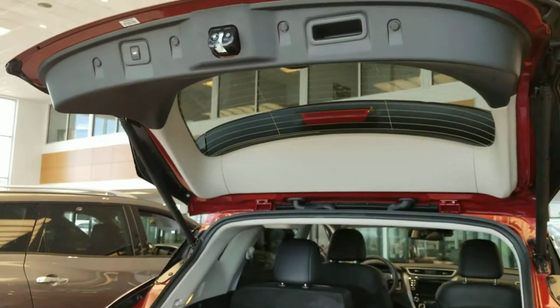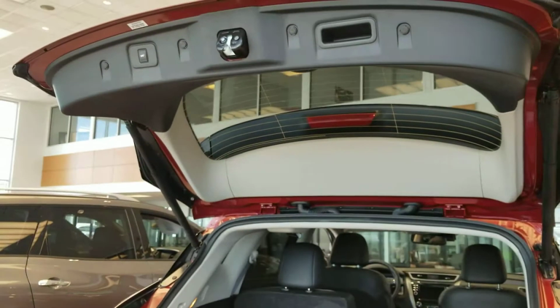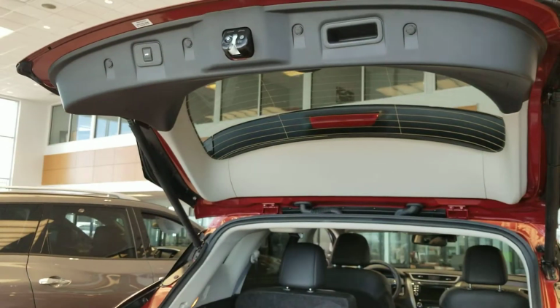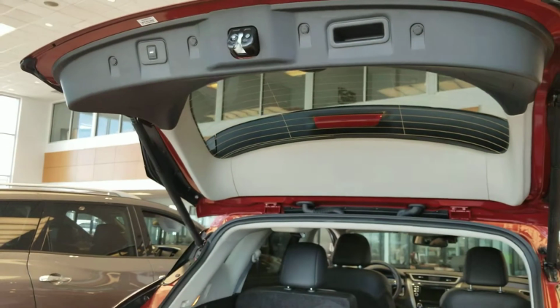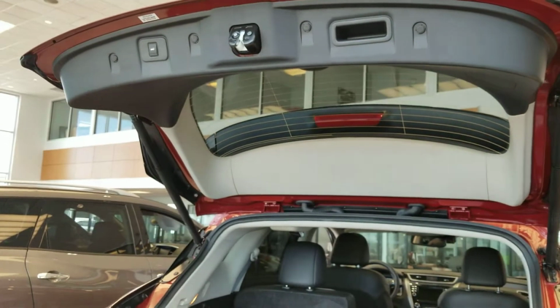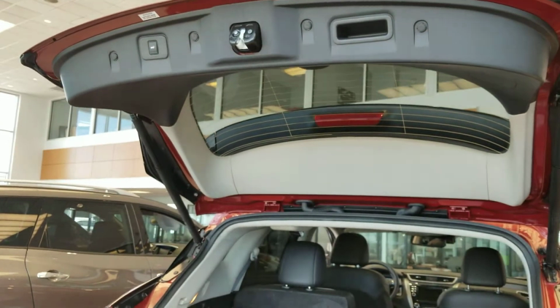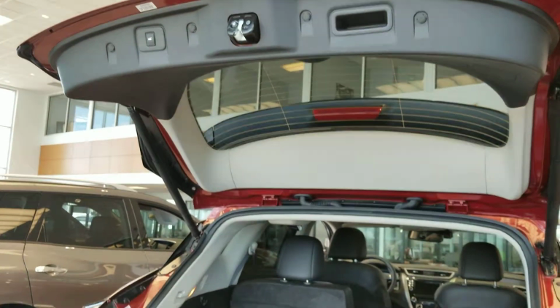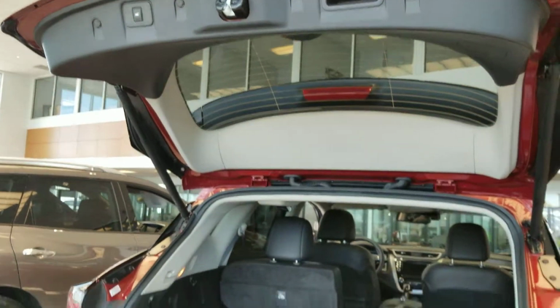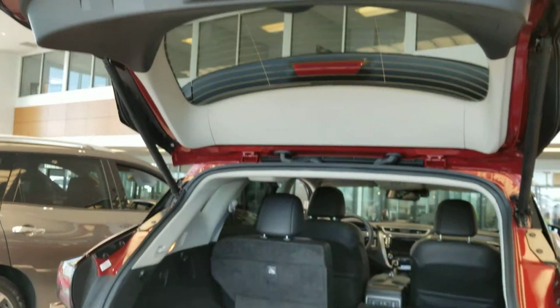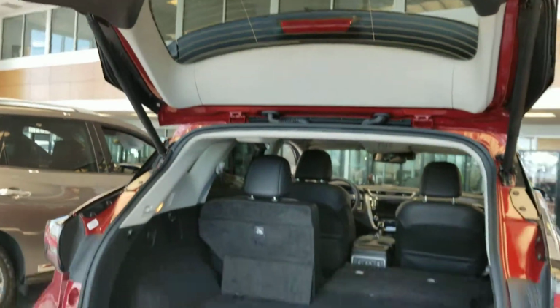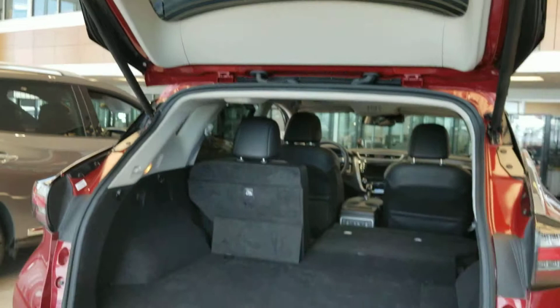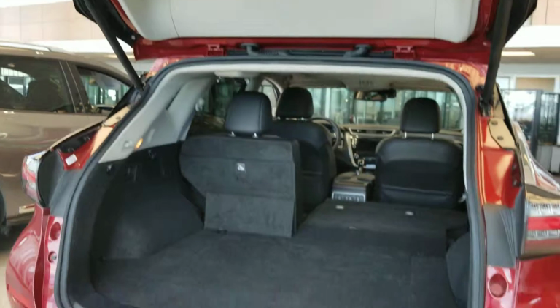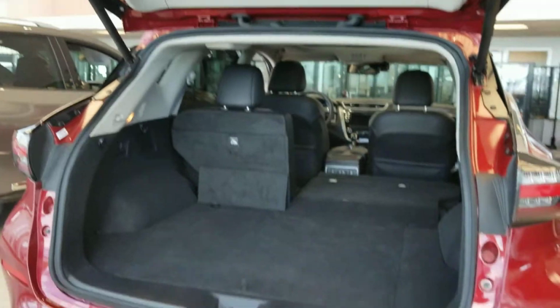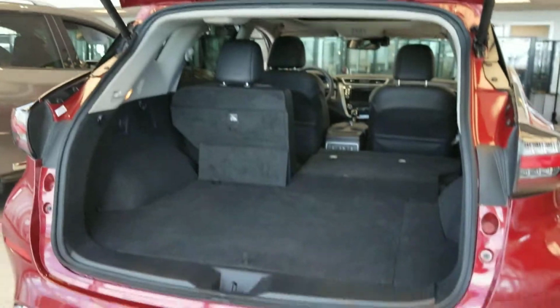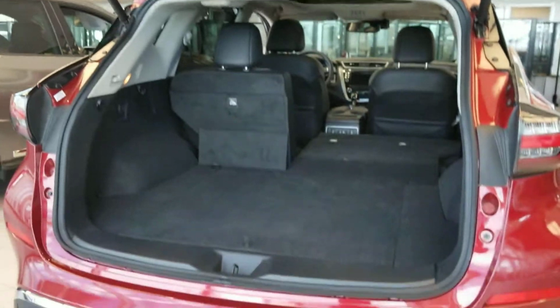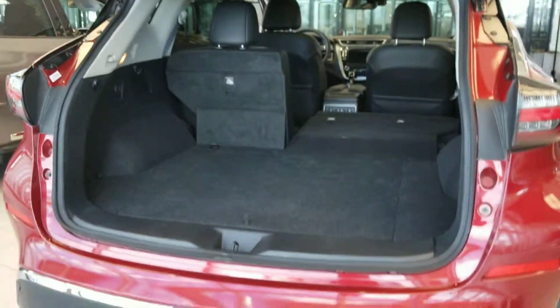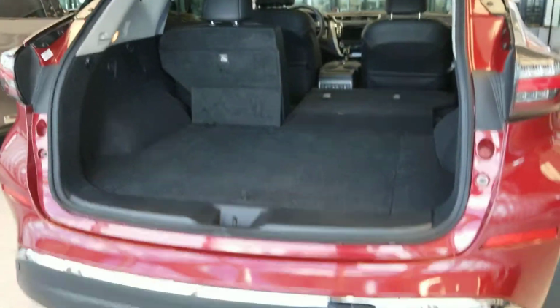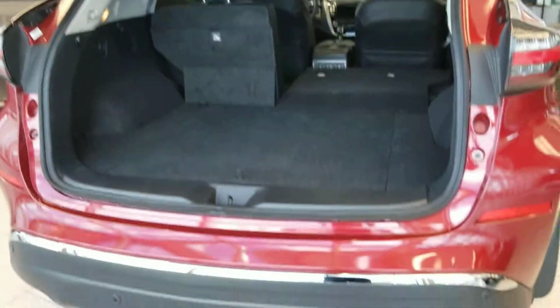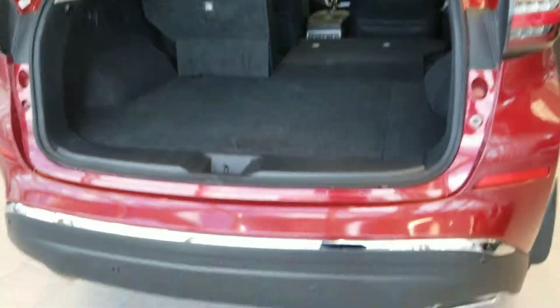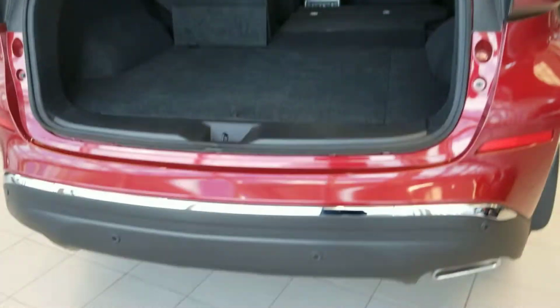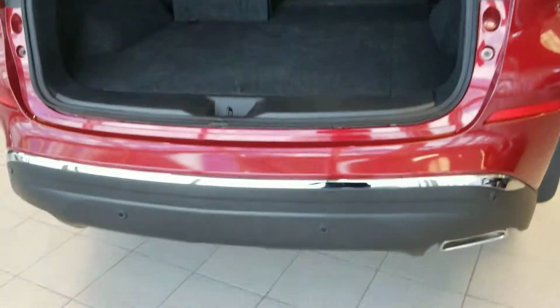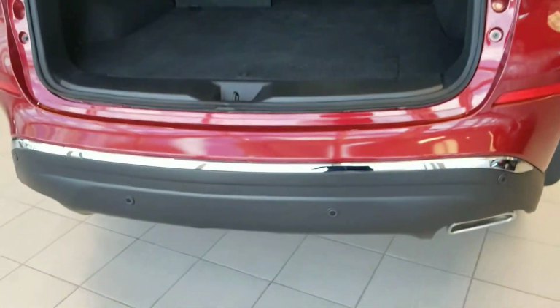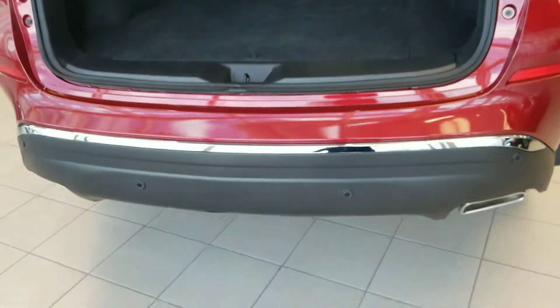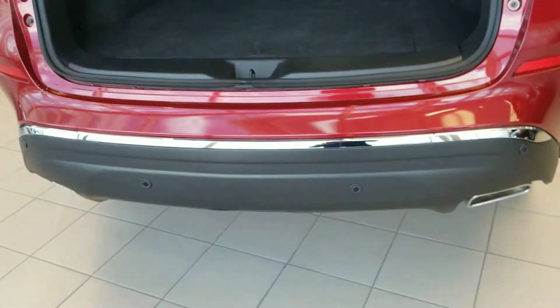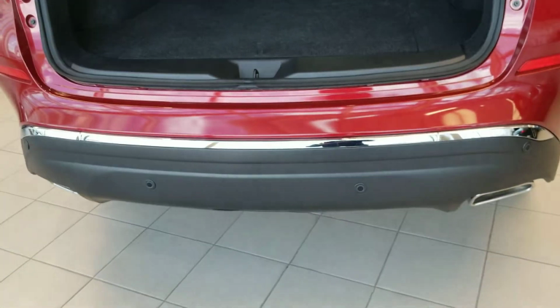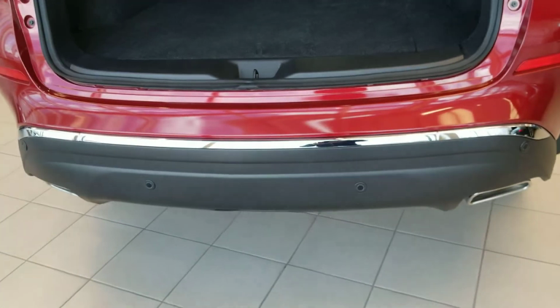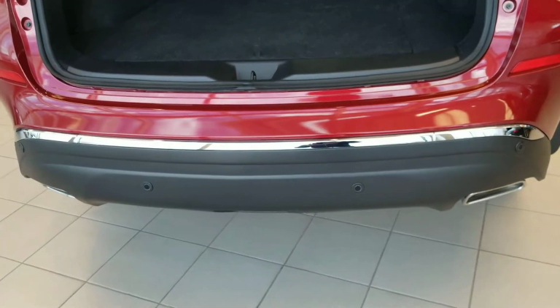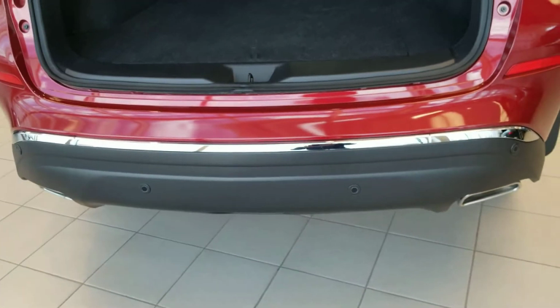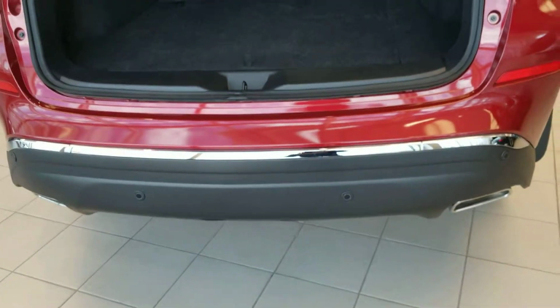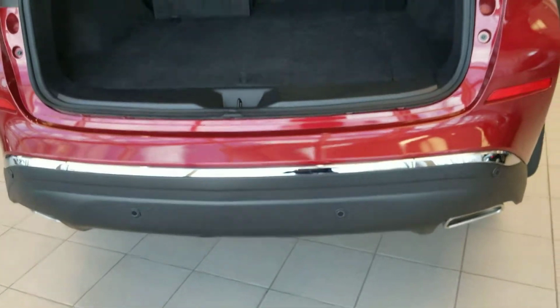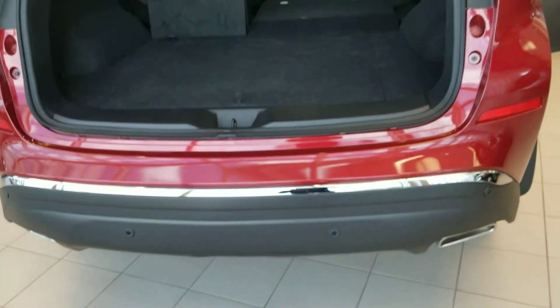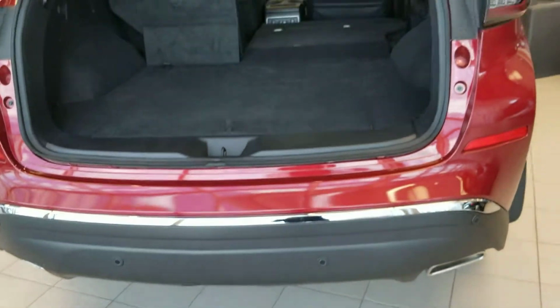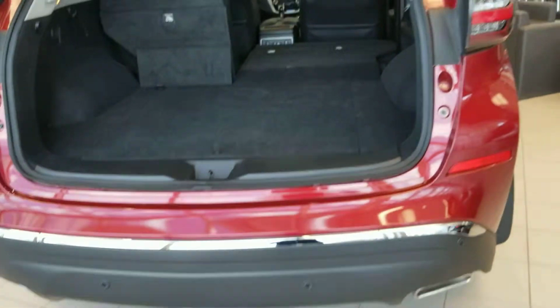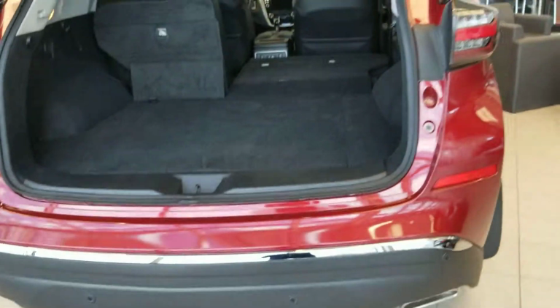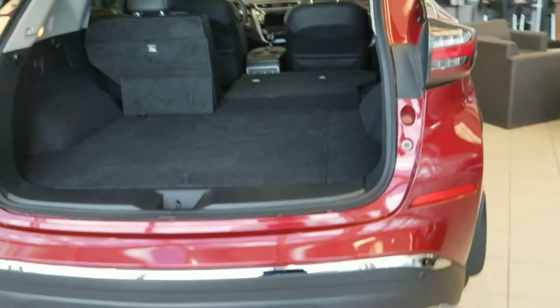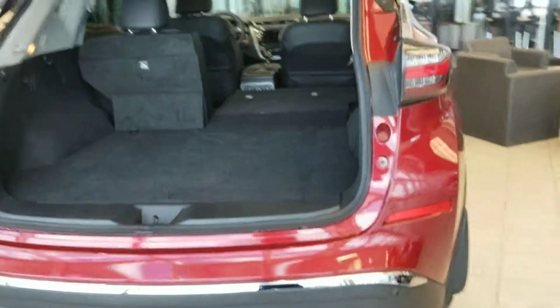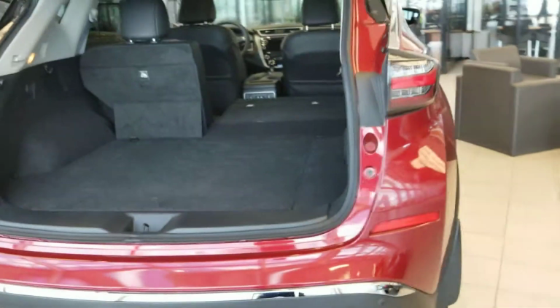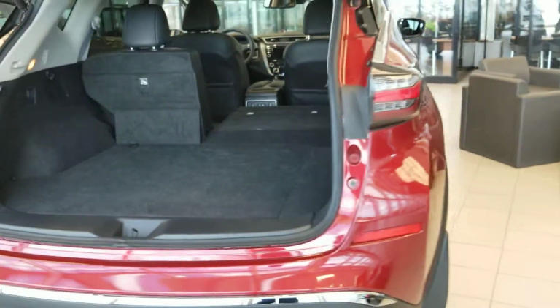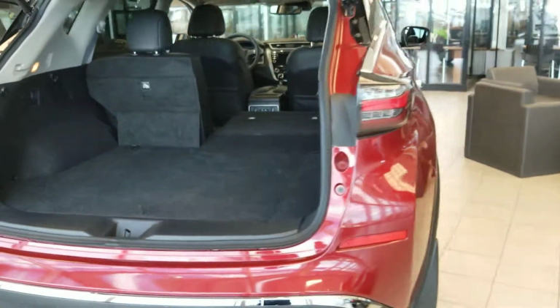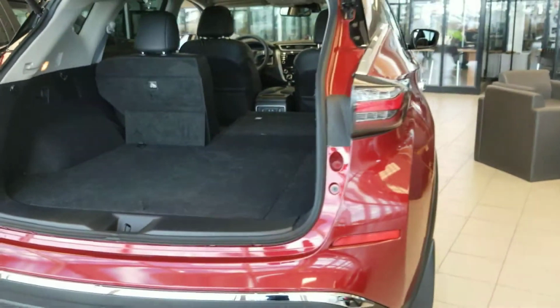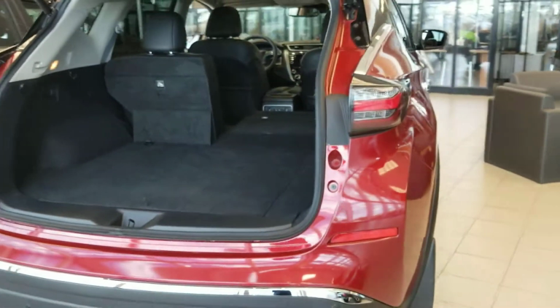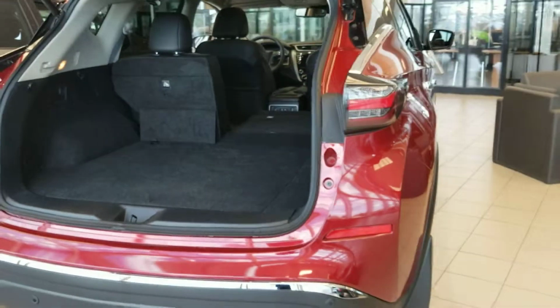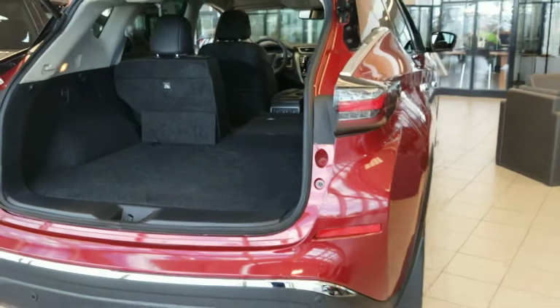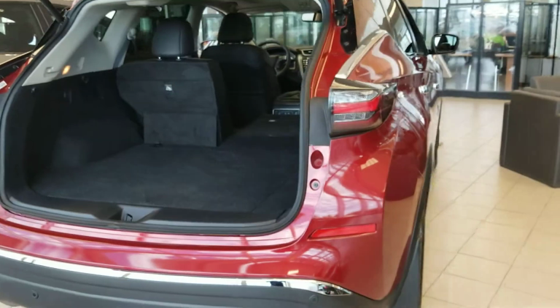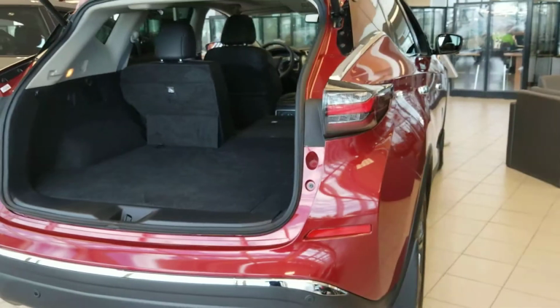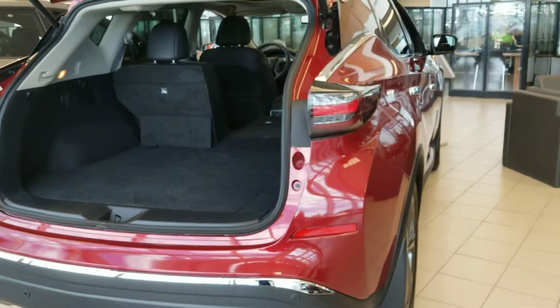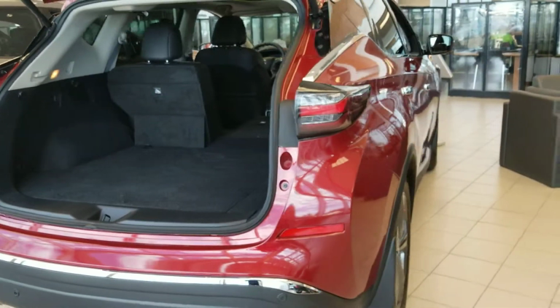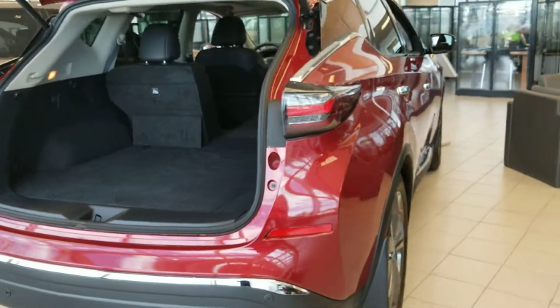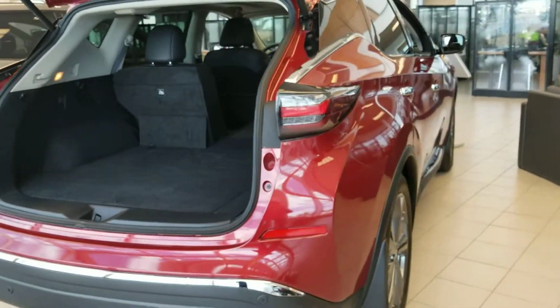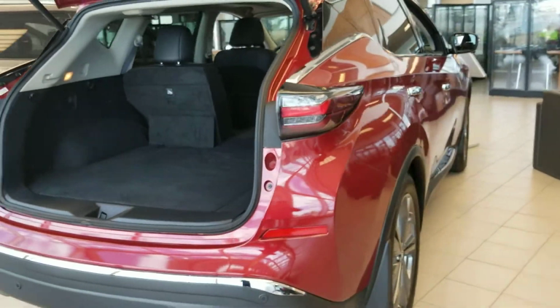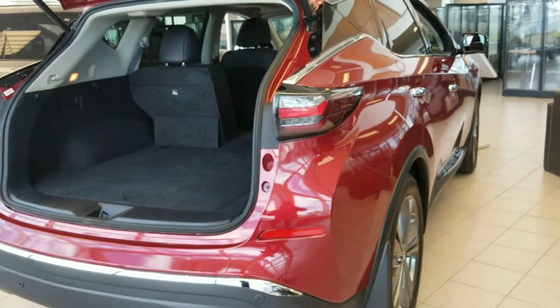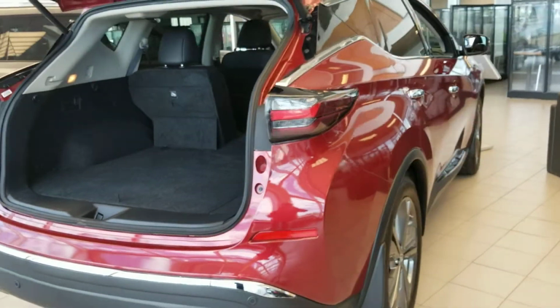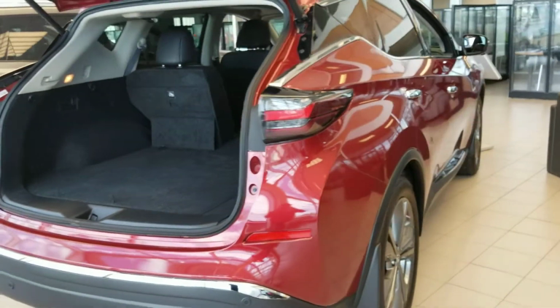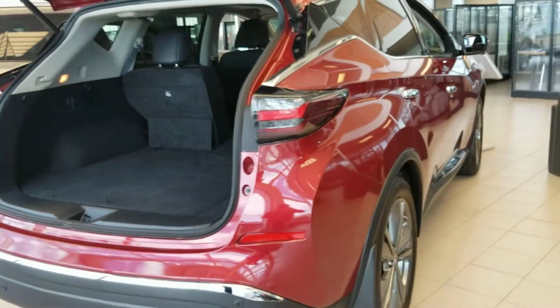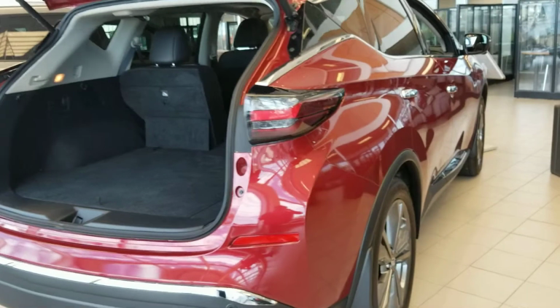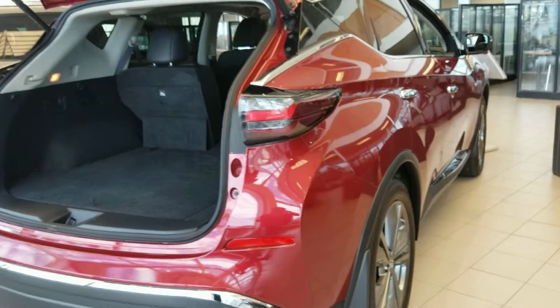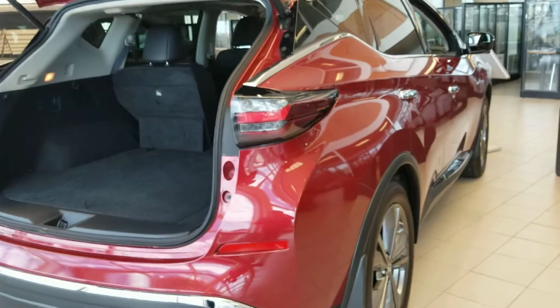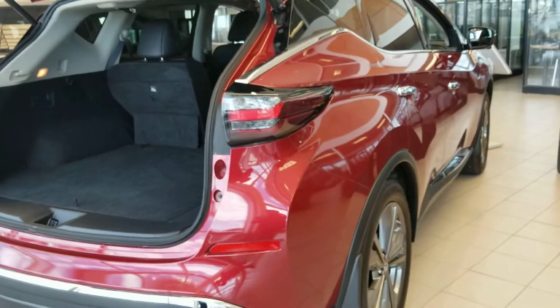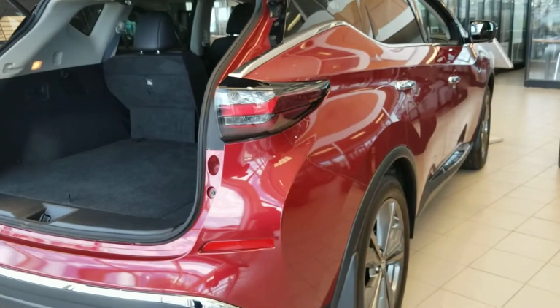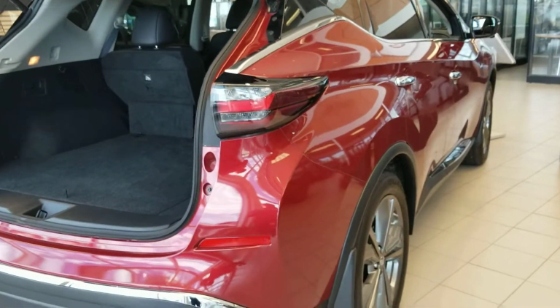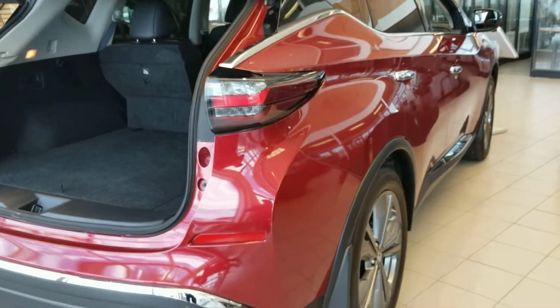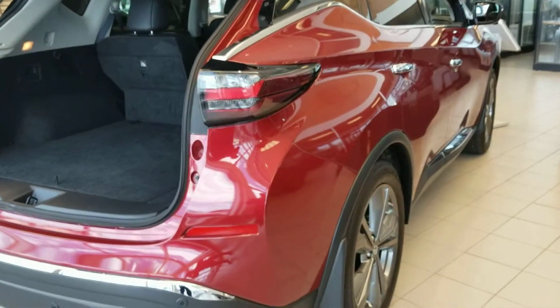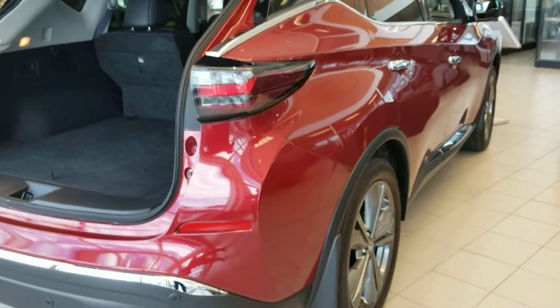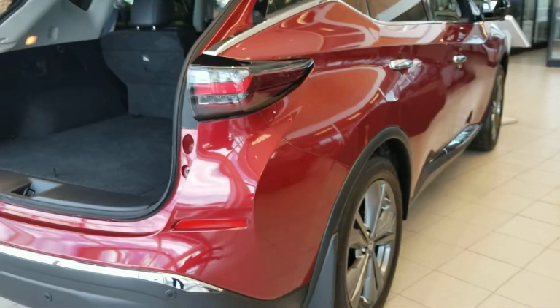The rear tailgate is, of course, power-operated as well as kick-operated, providing additional measures of convenience and comfort.